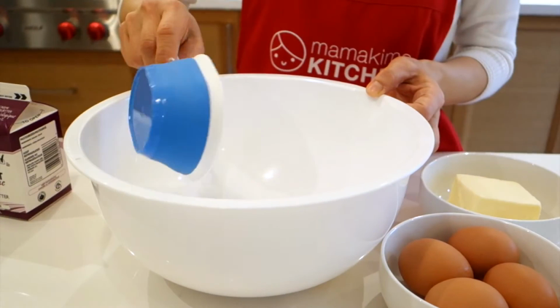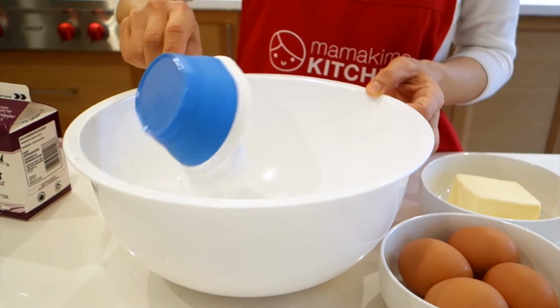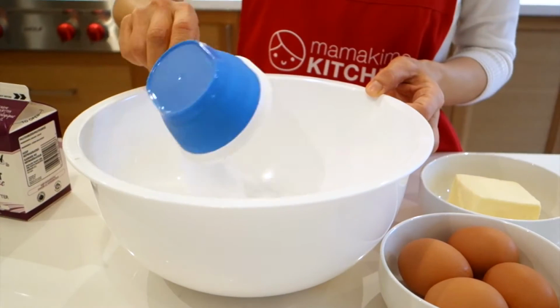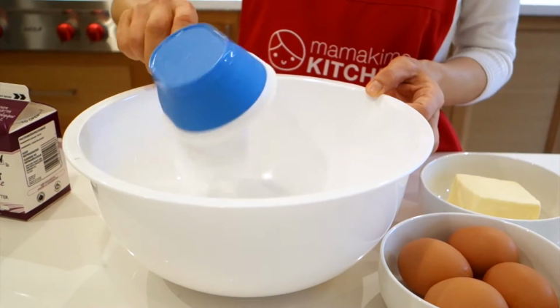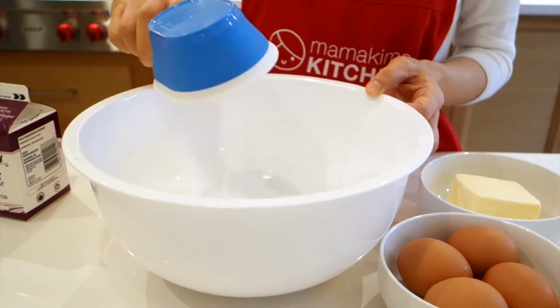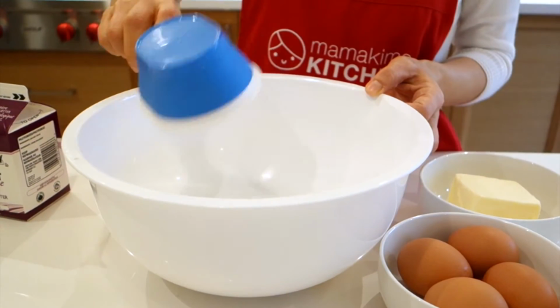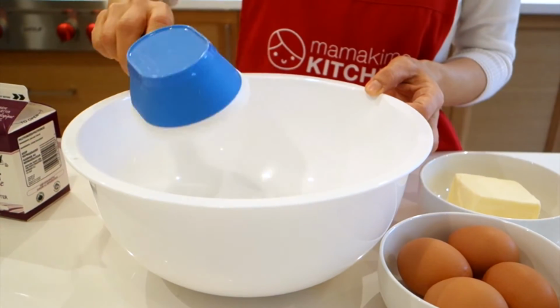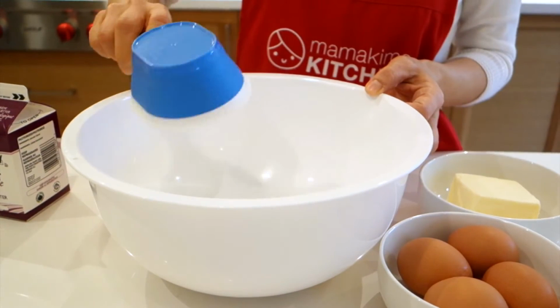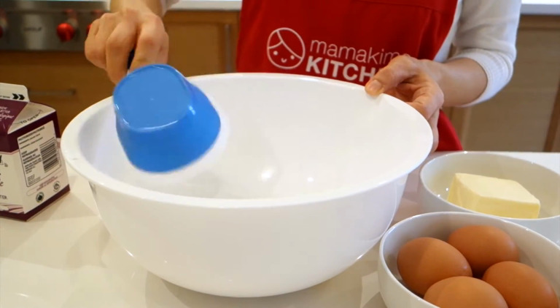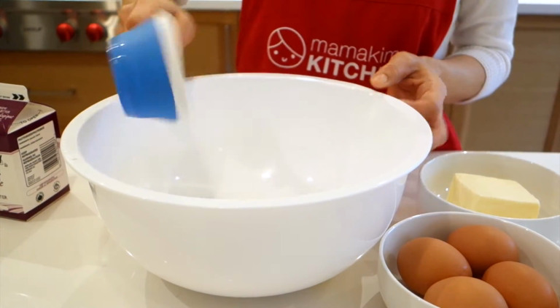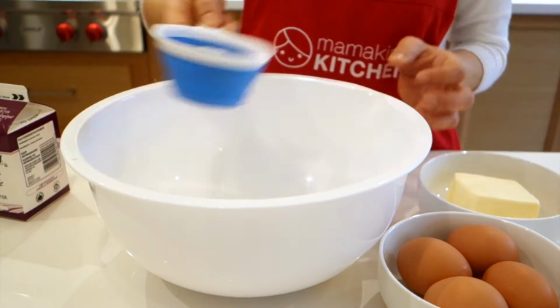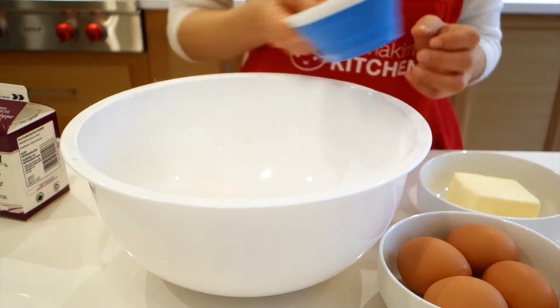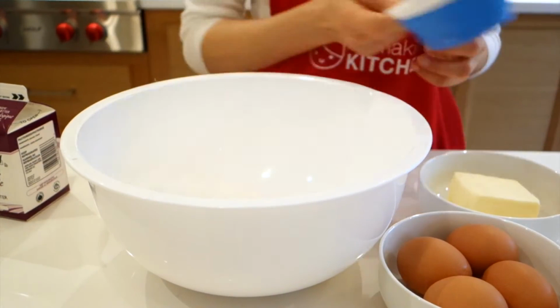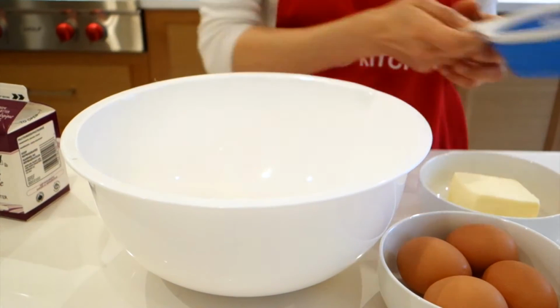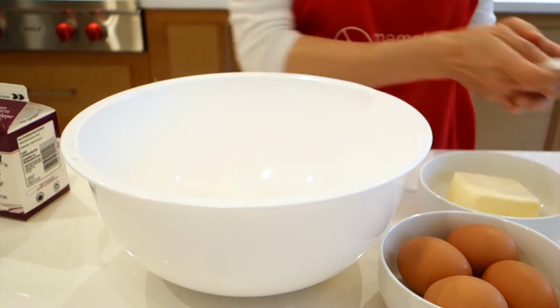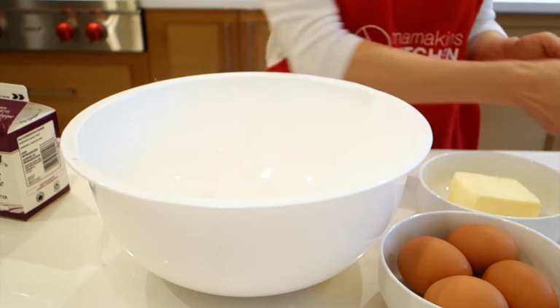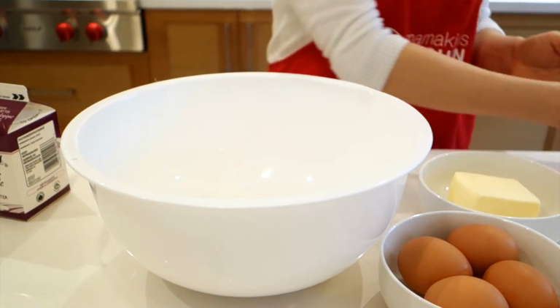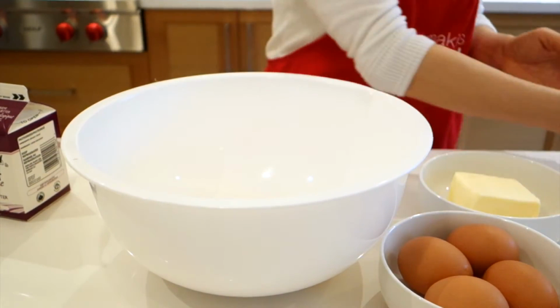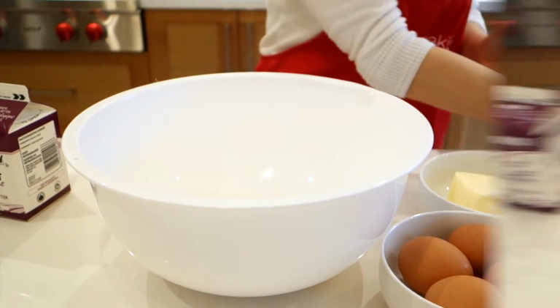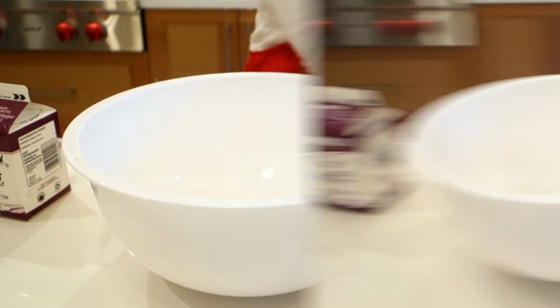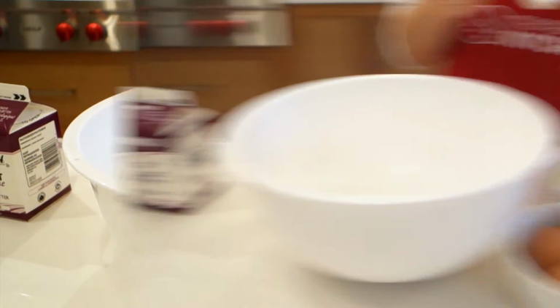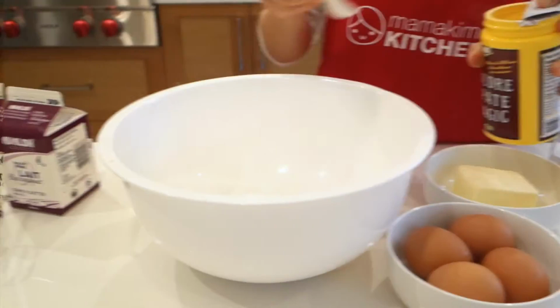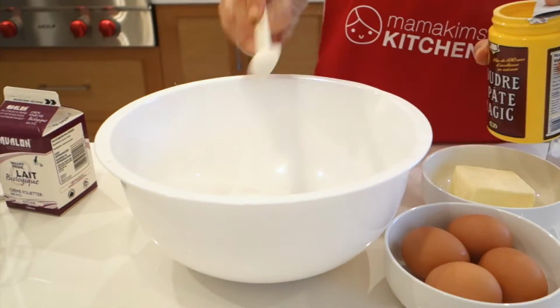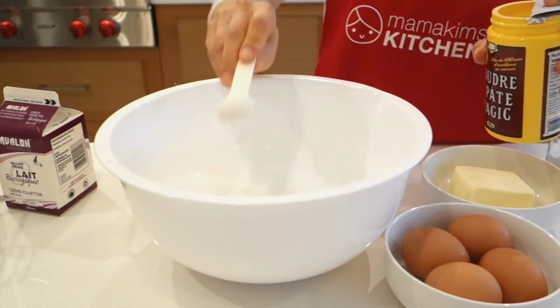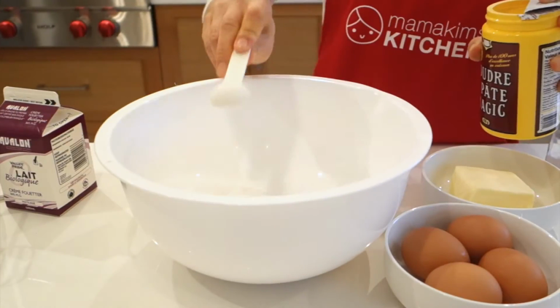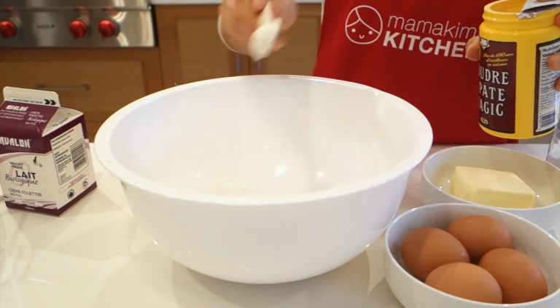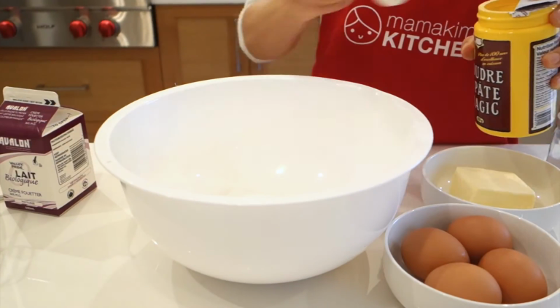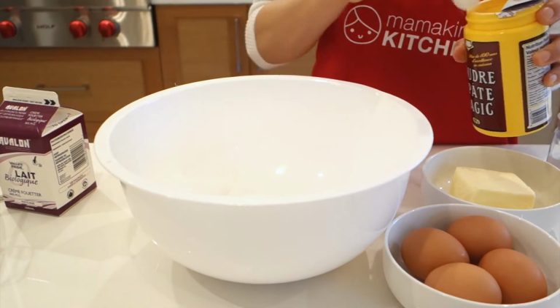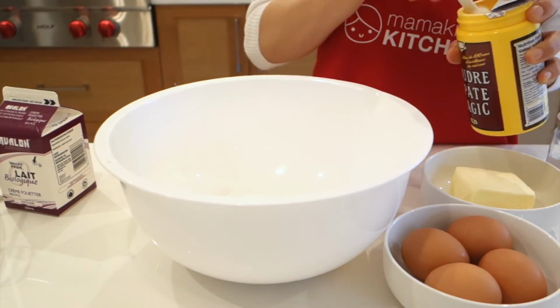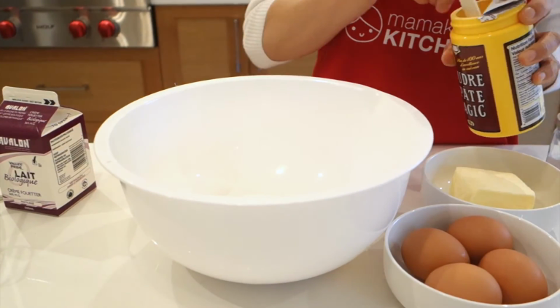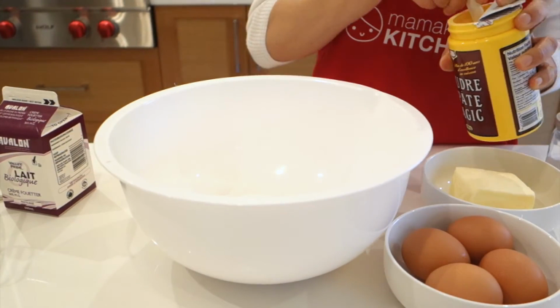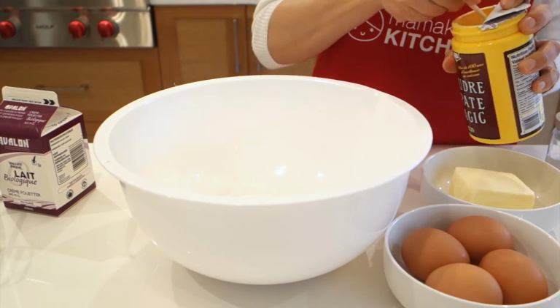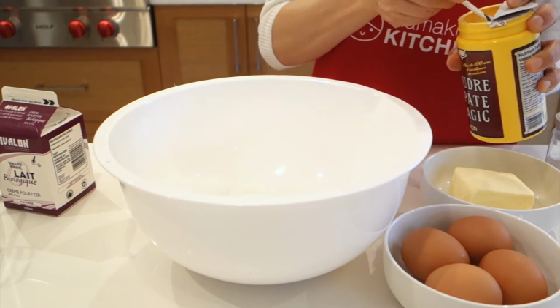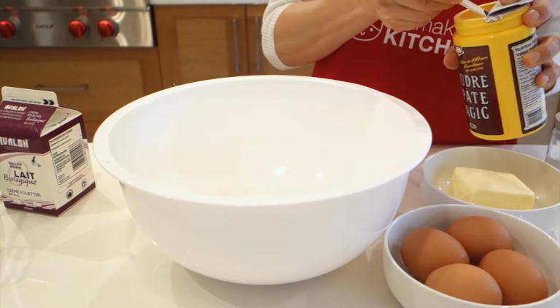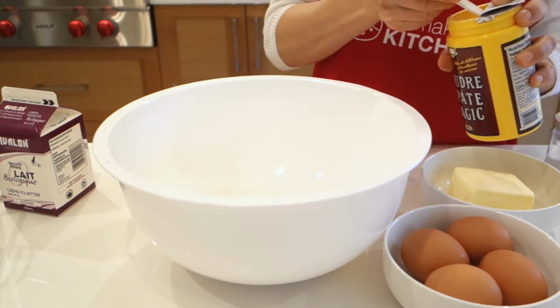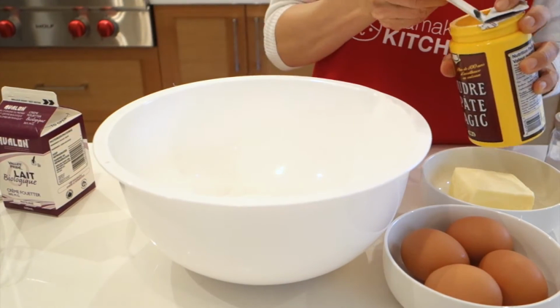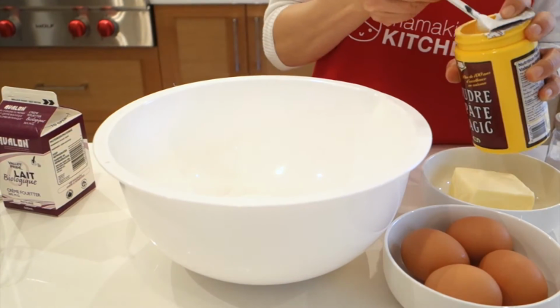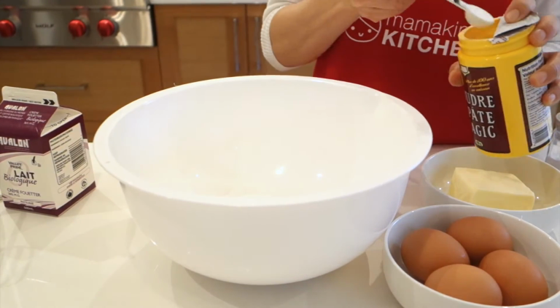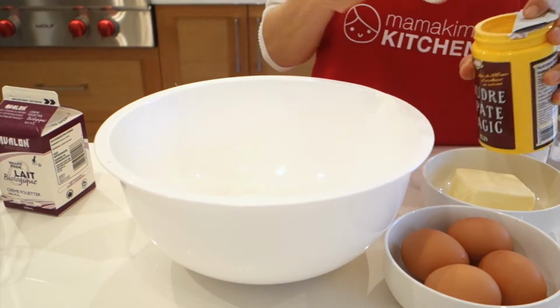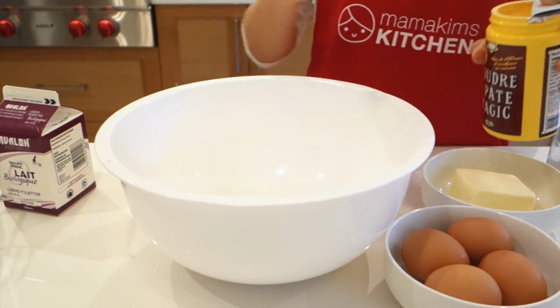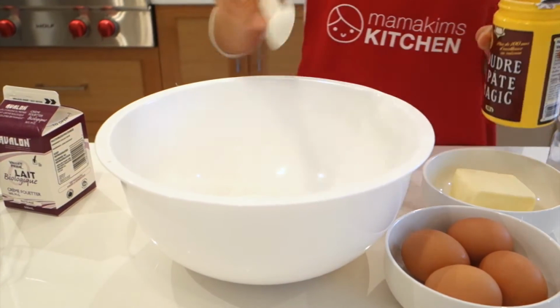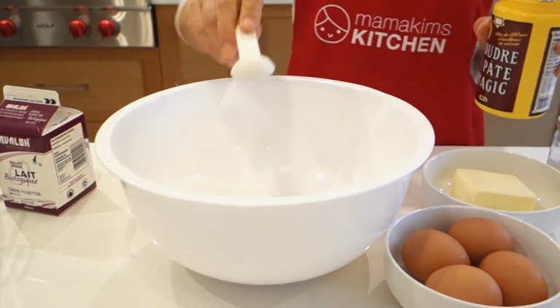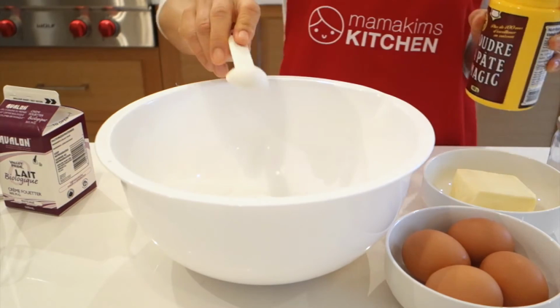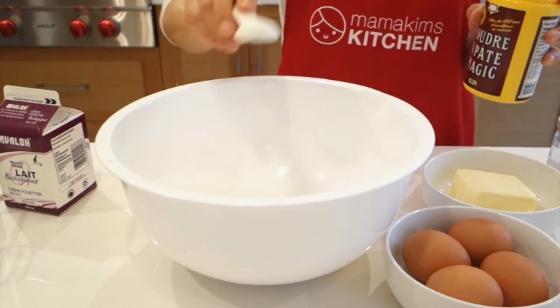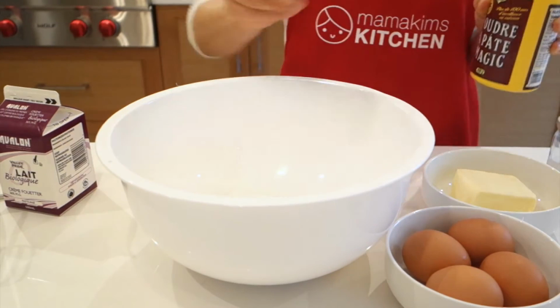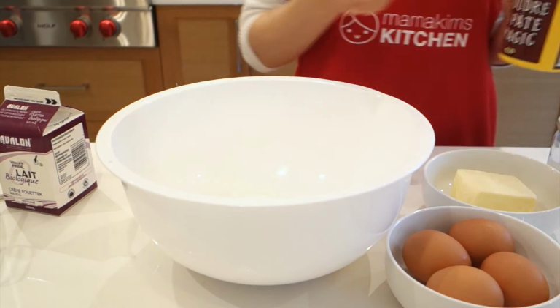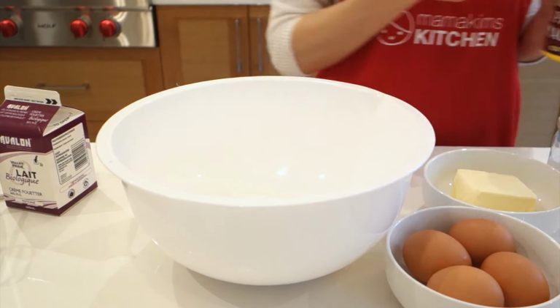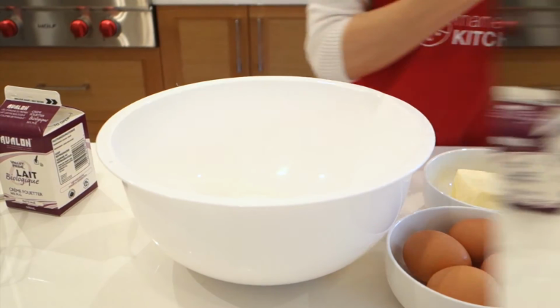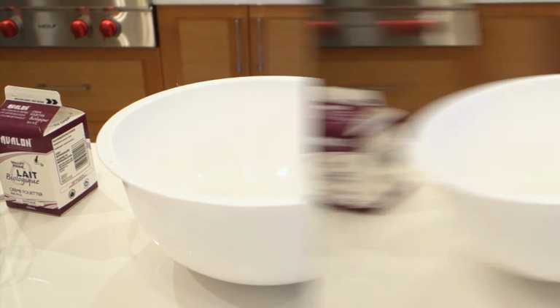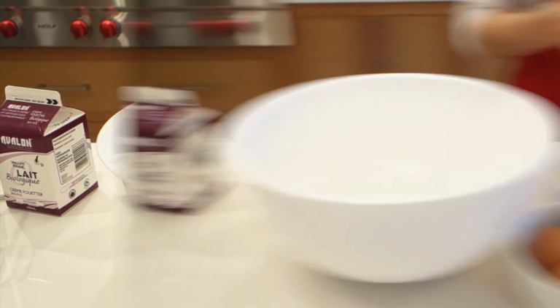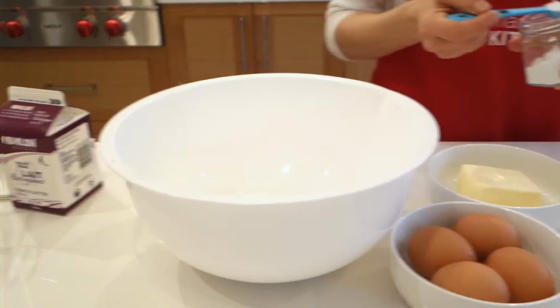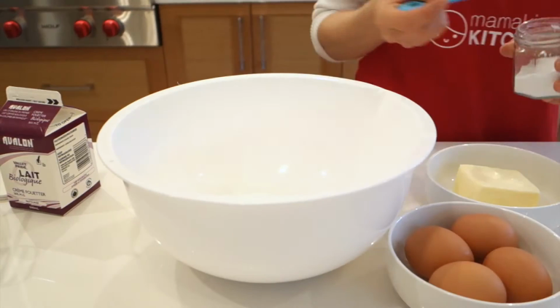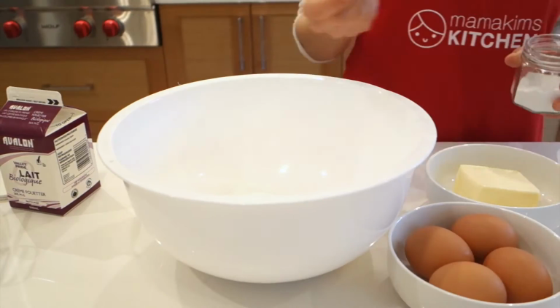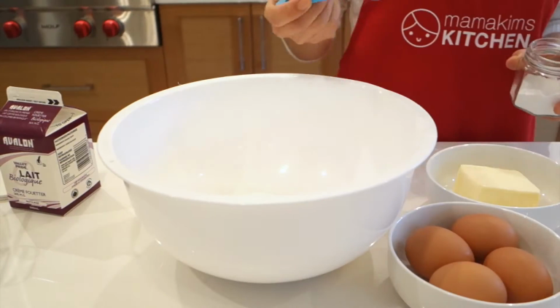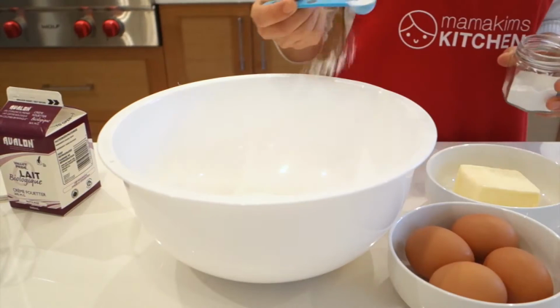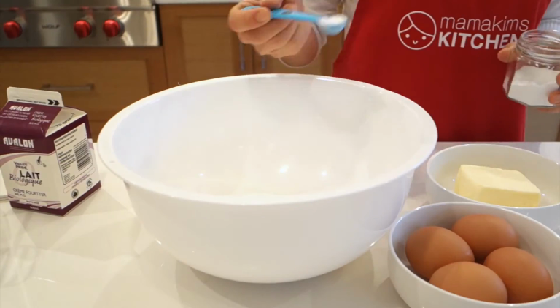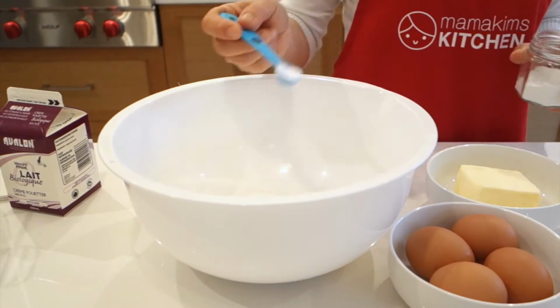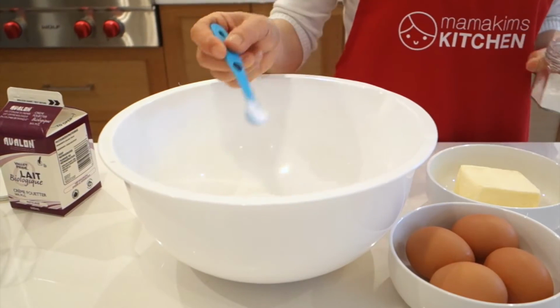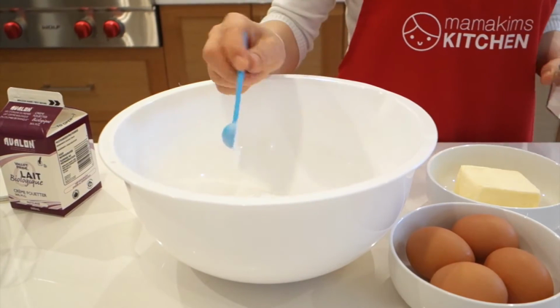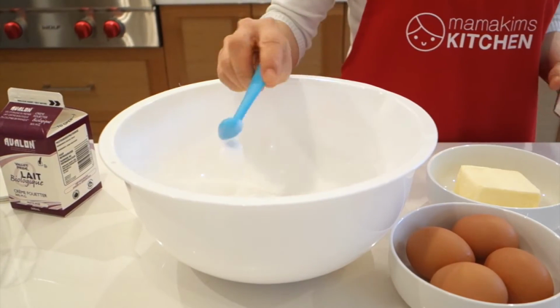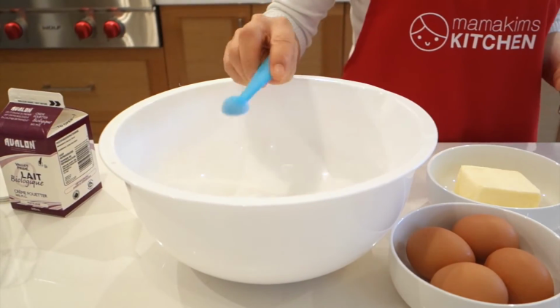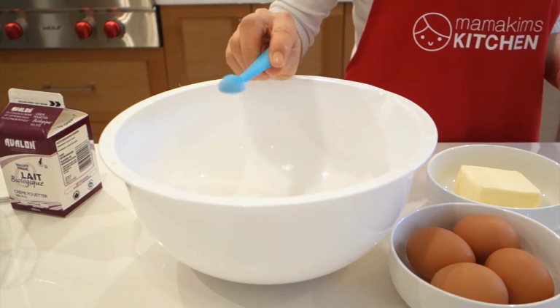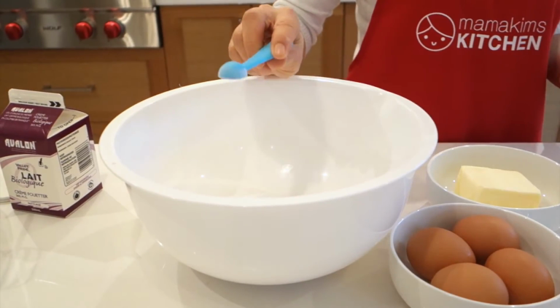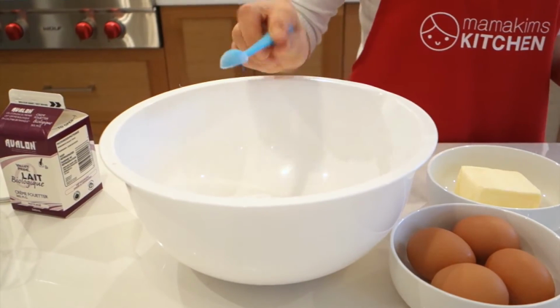Mix dry ingredients together: rice flour, baking powder, baking soda, and salt.